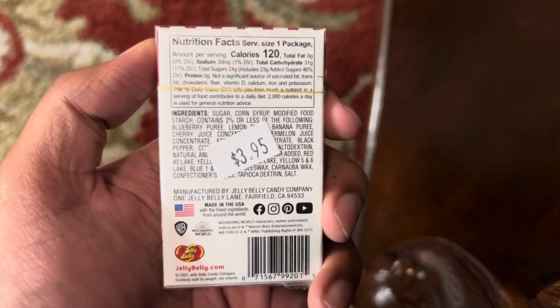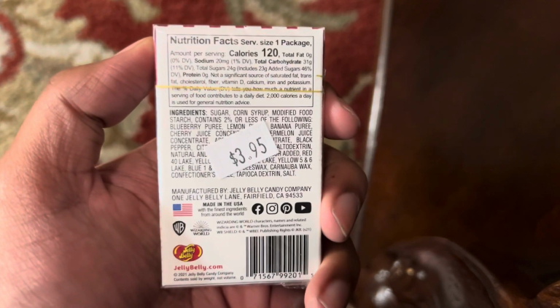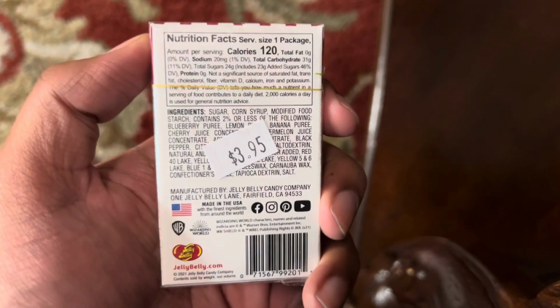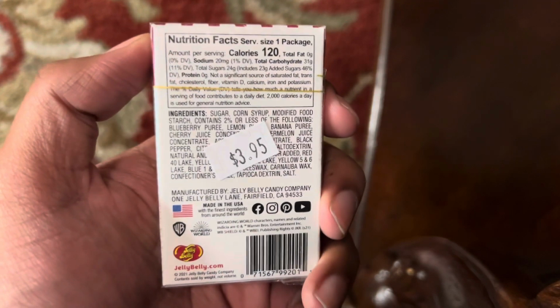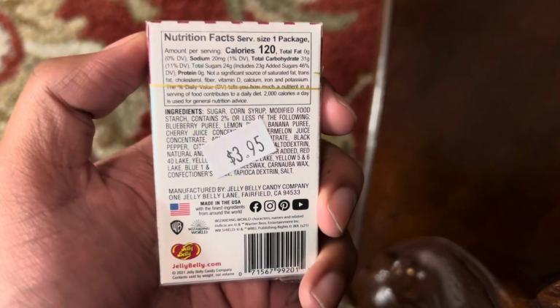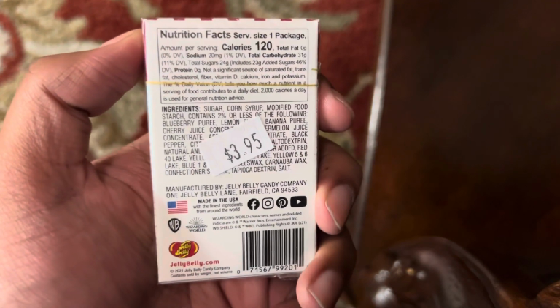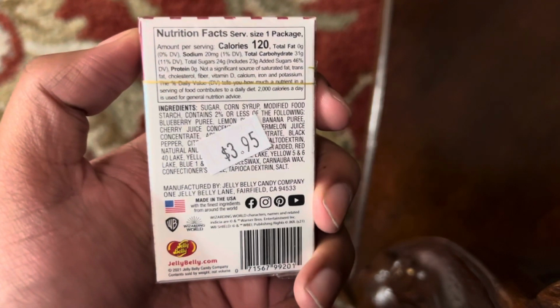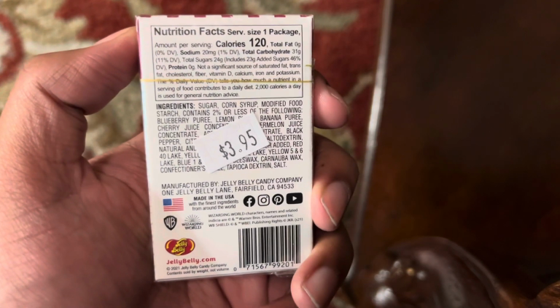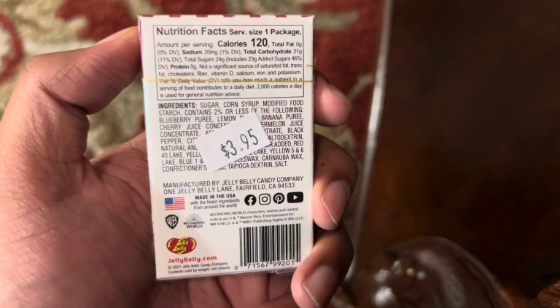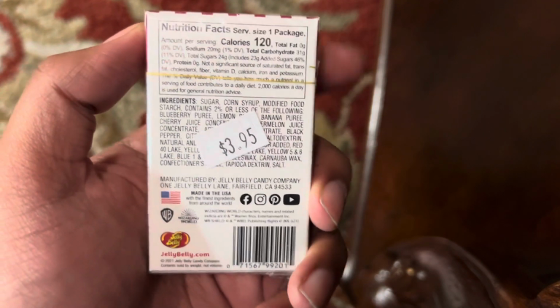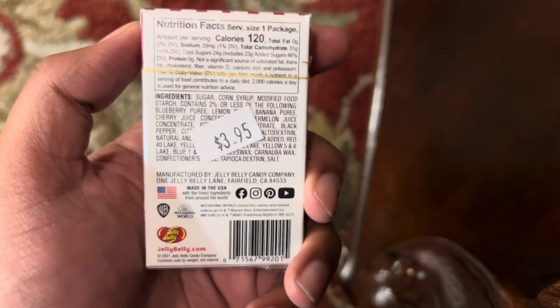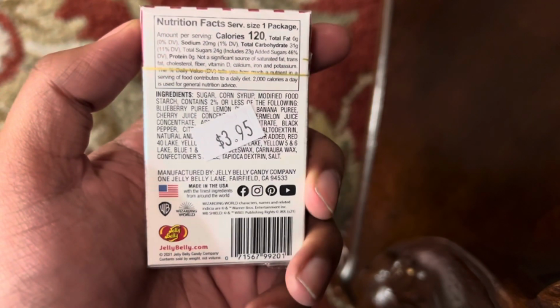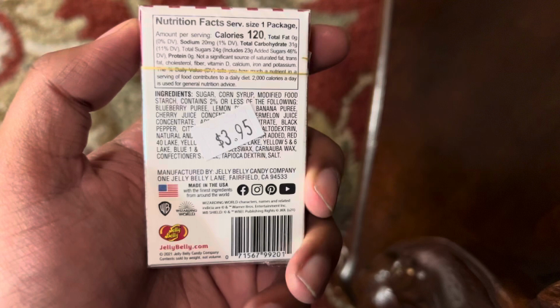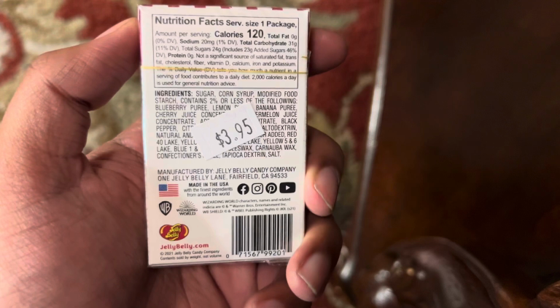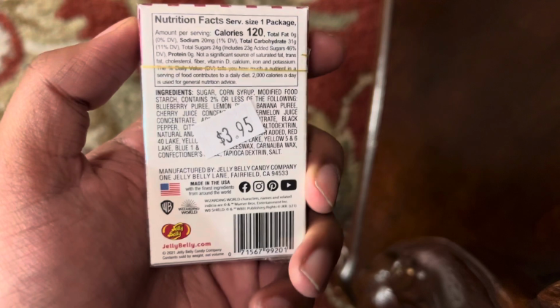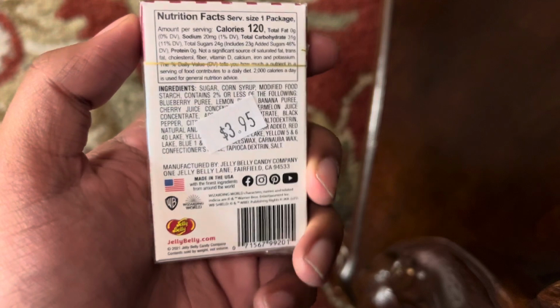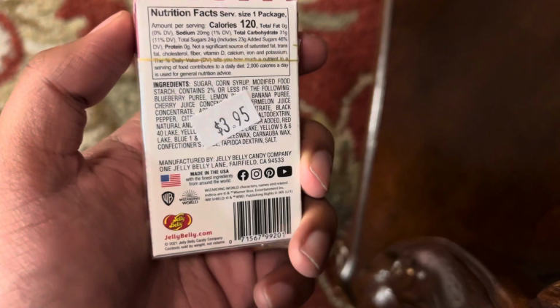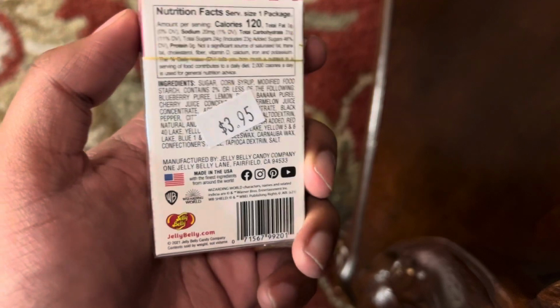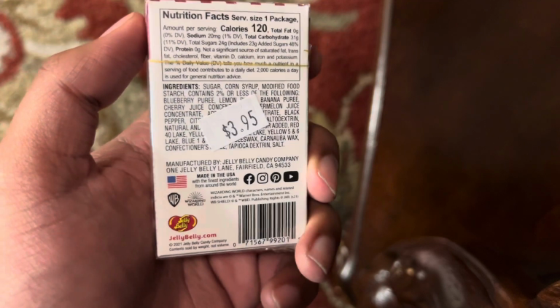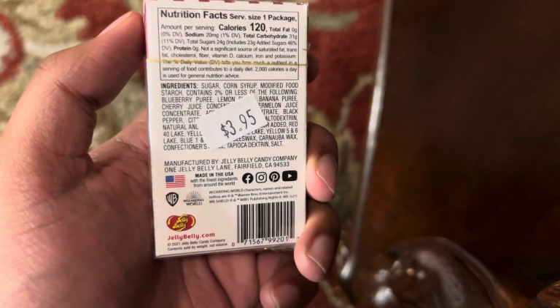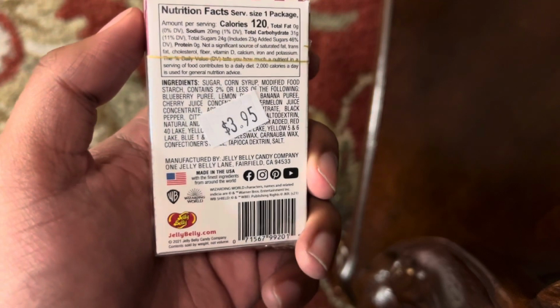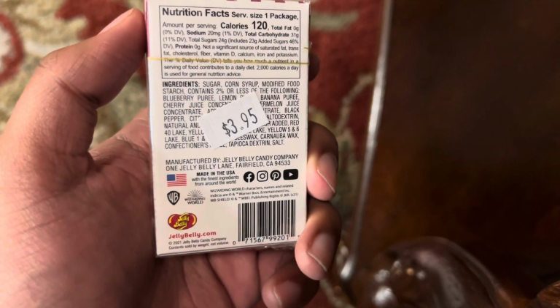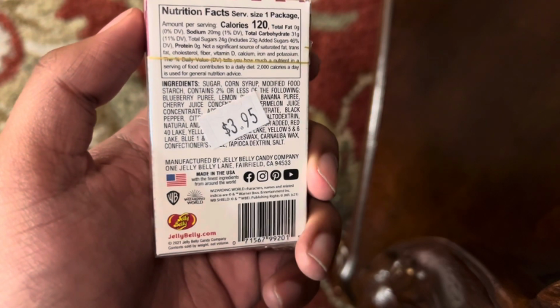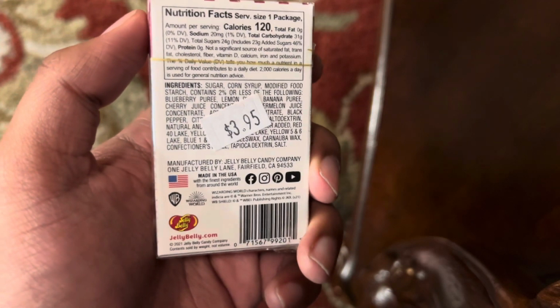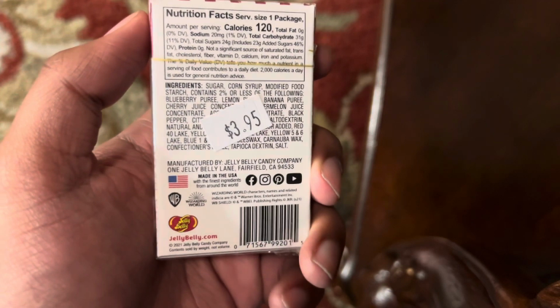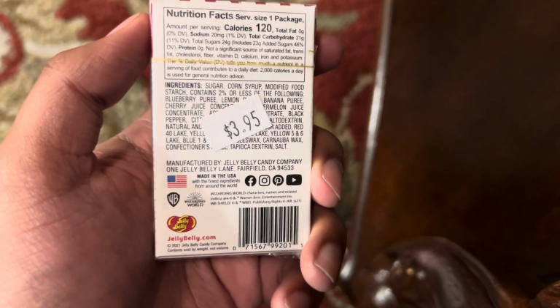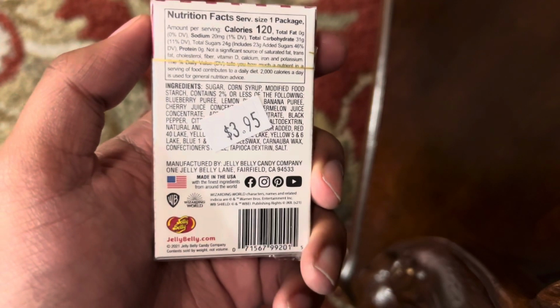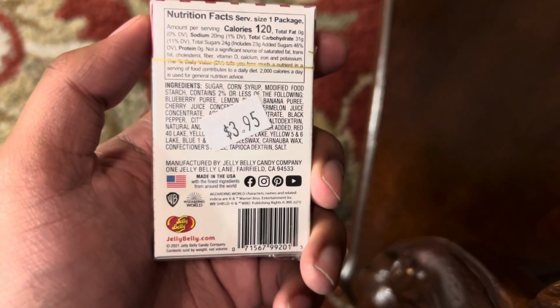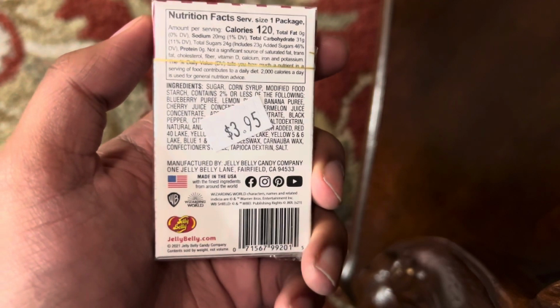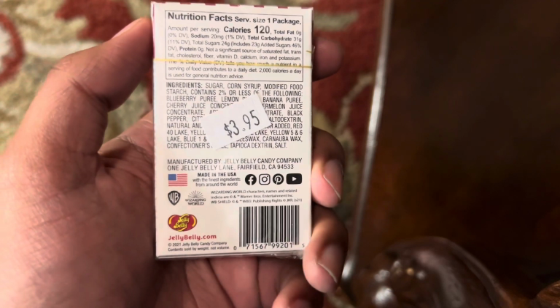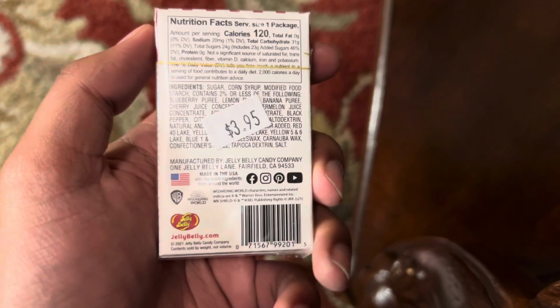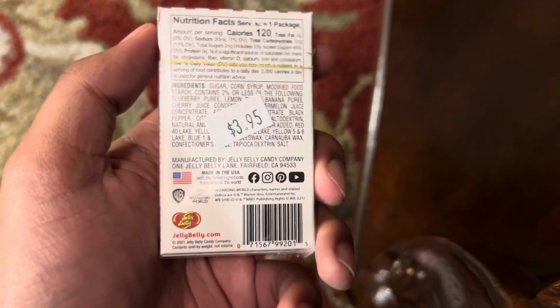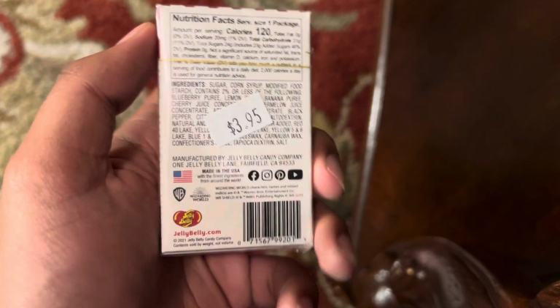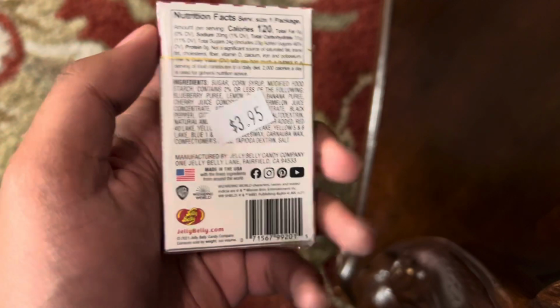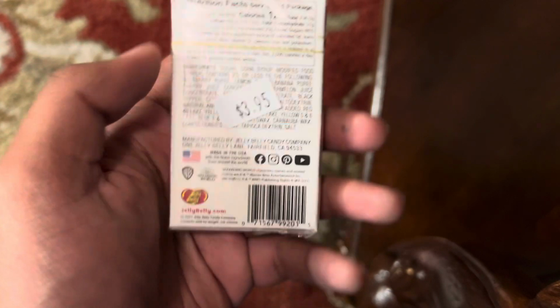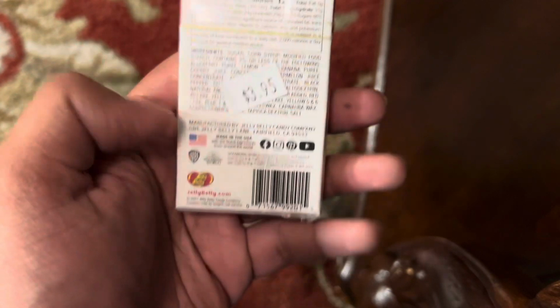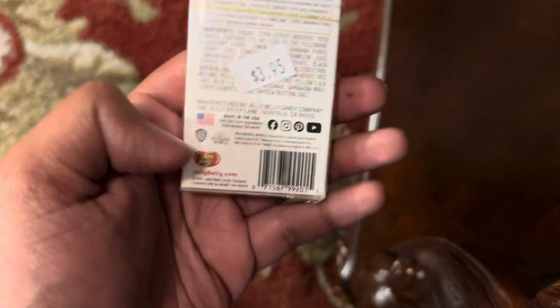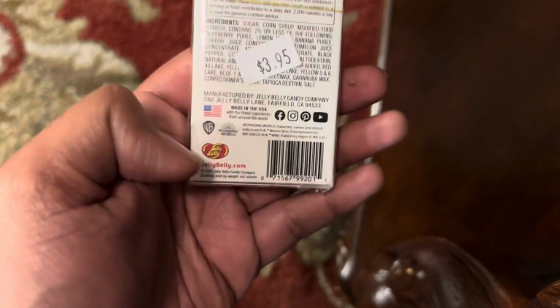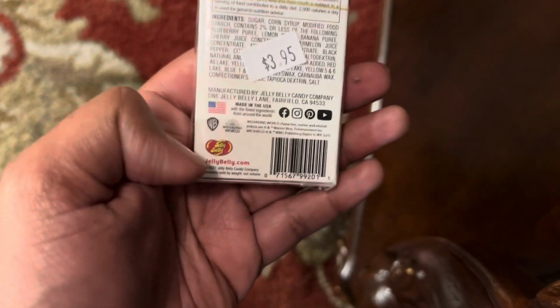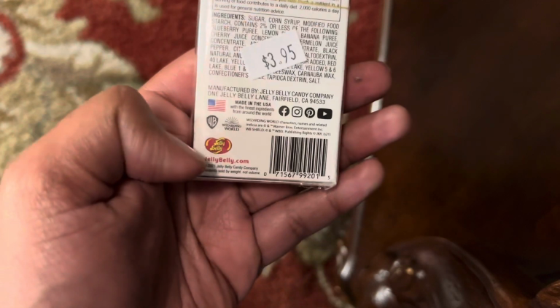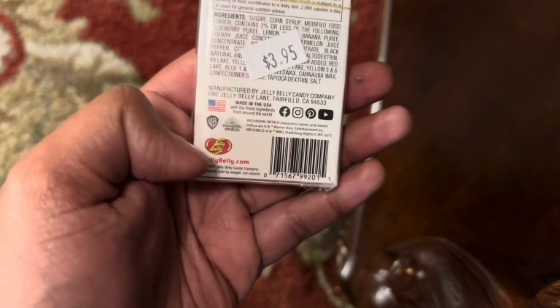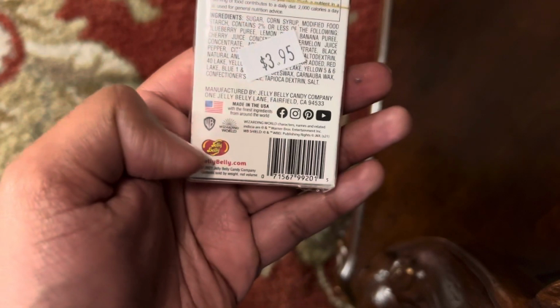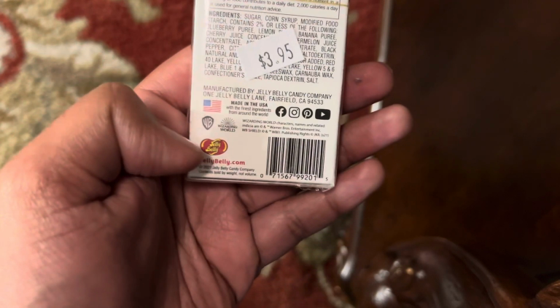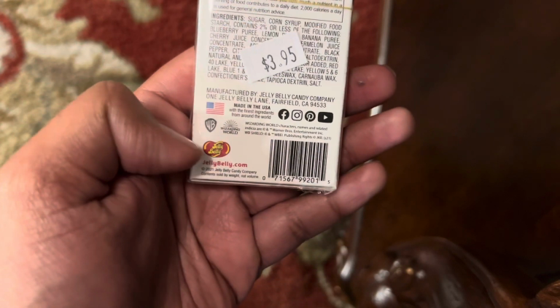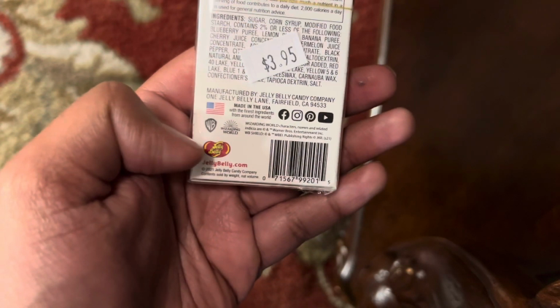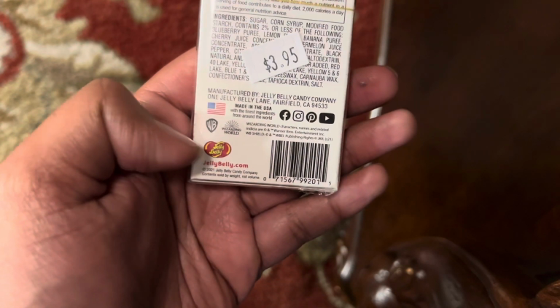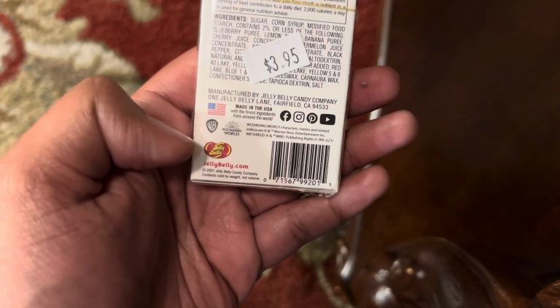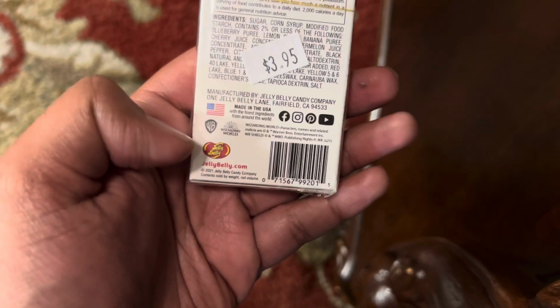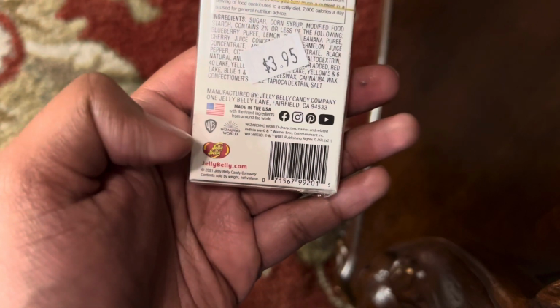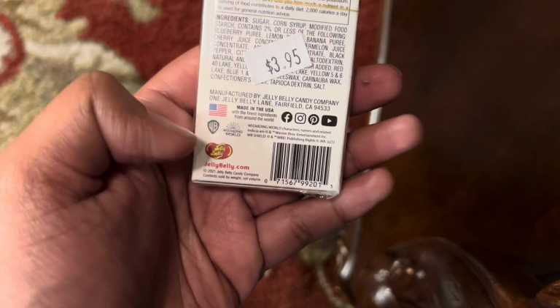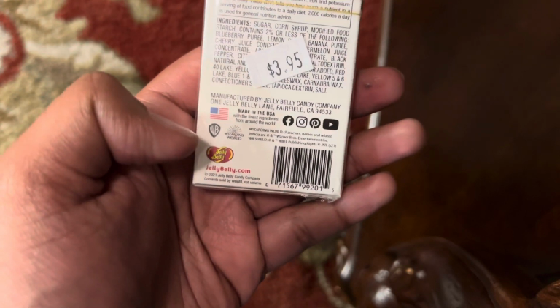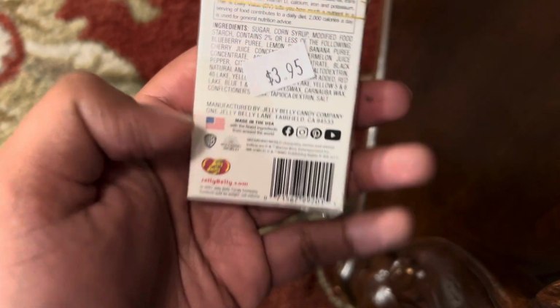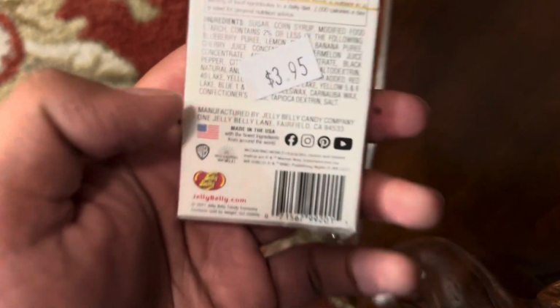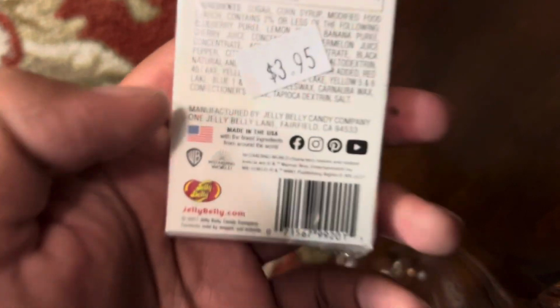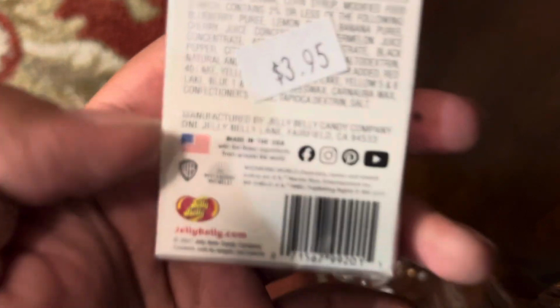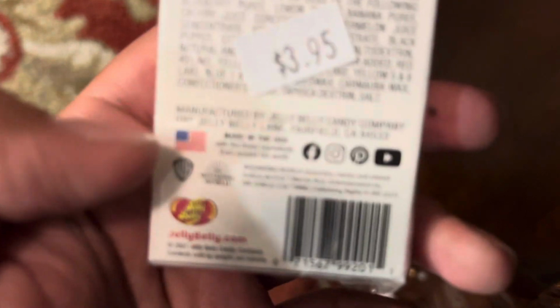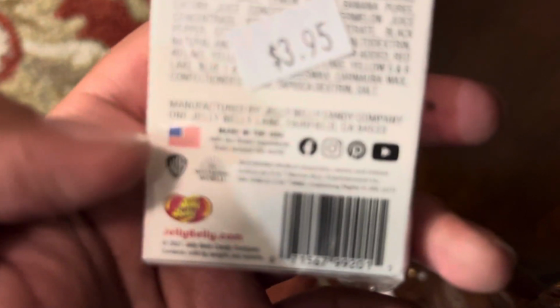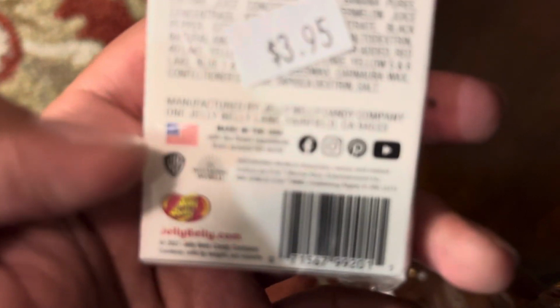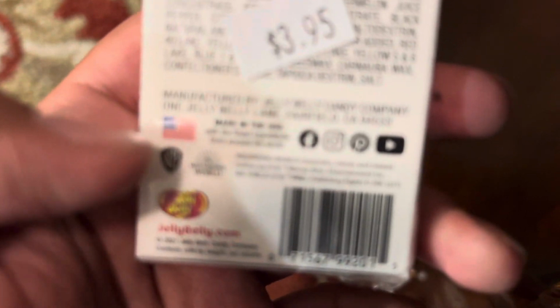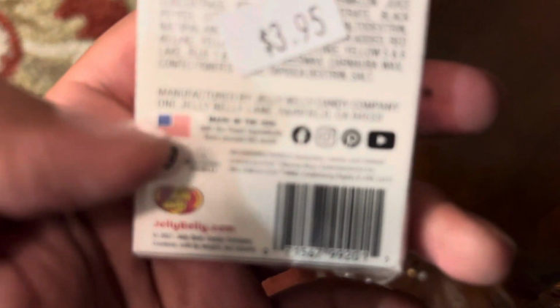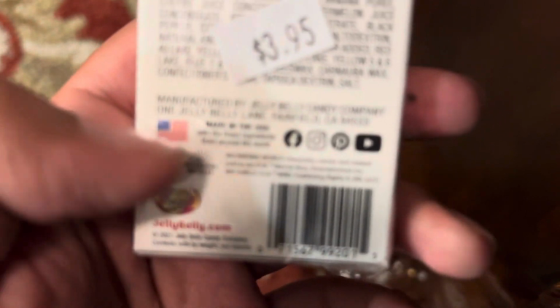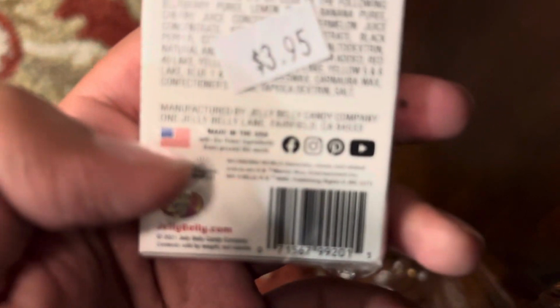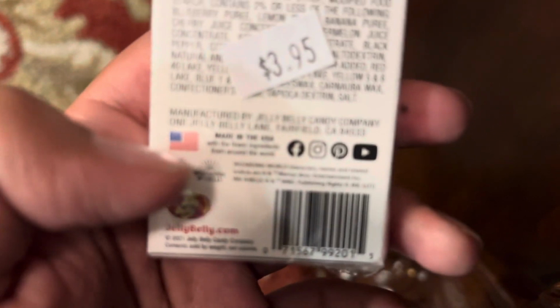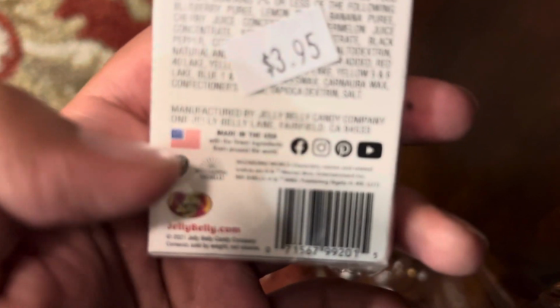Here's the back. They're like $3.95, tax makes it like $4 something. It's got the Jelly Belly logo and says Wizard World.